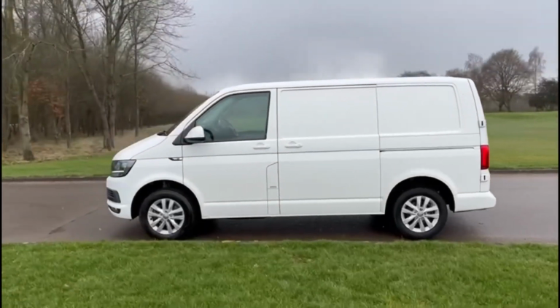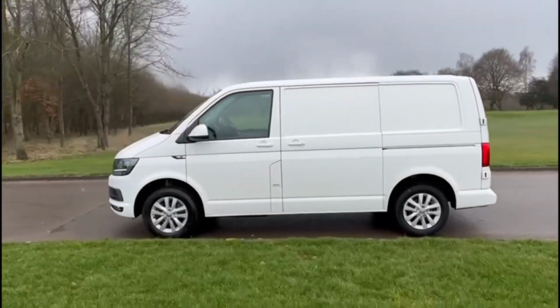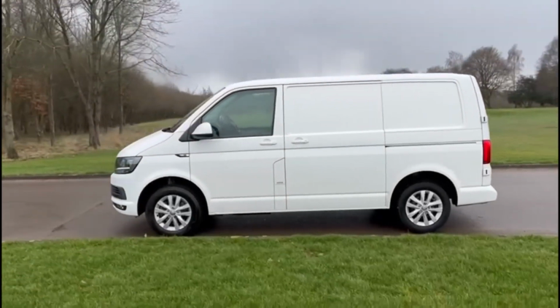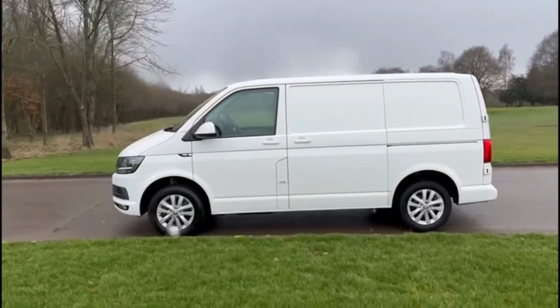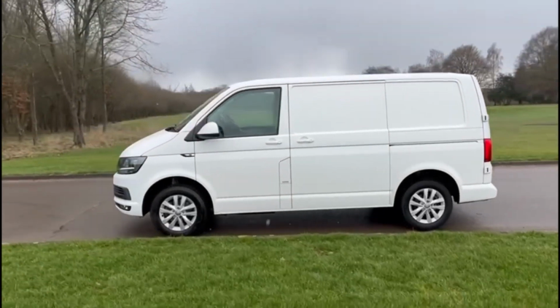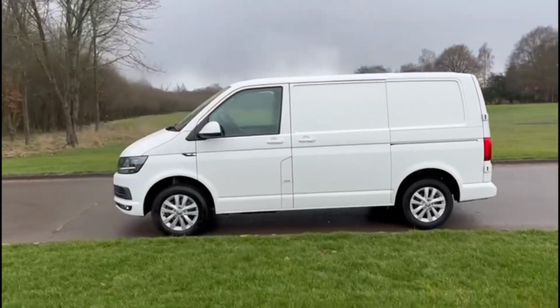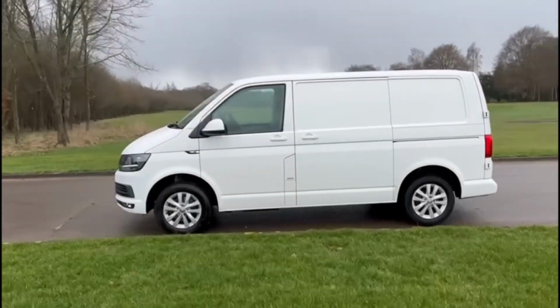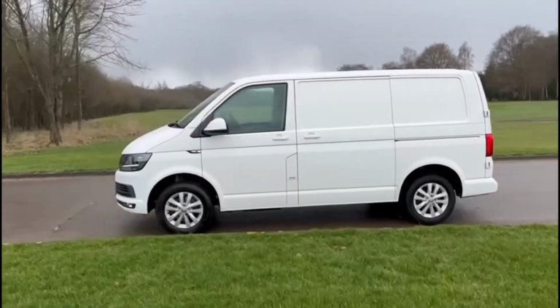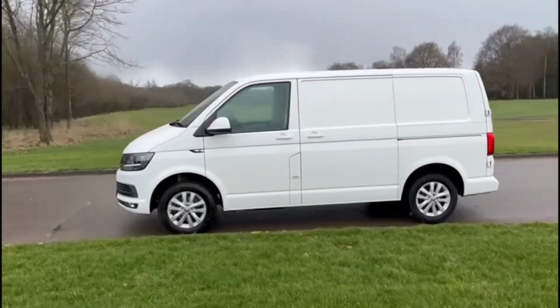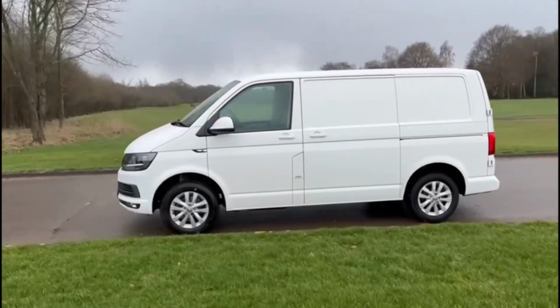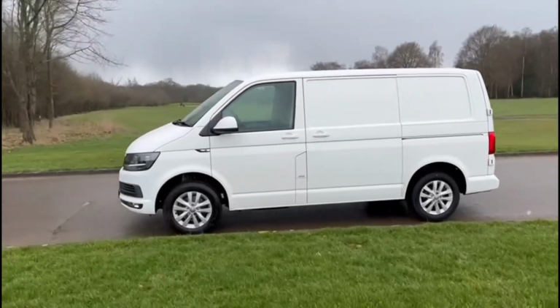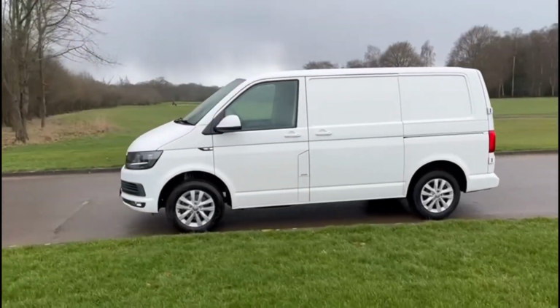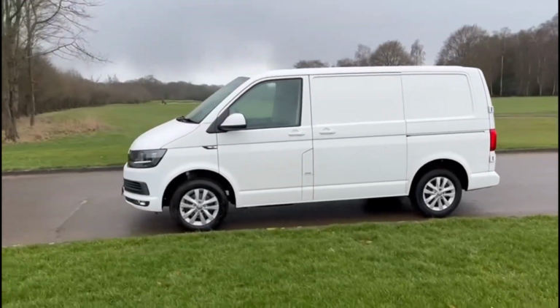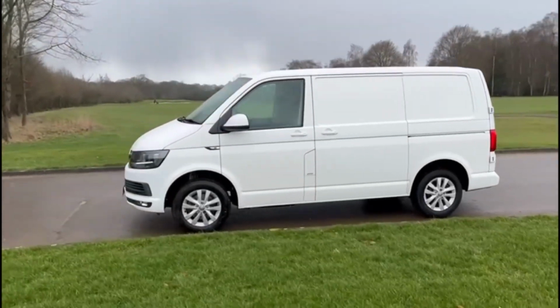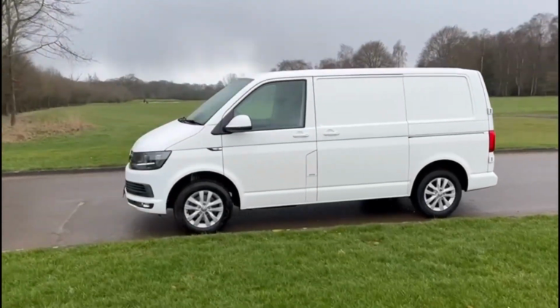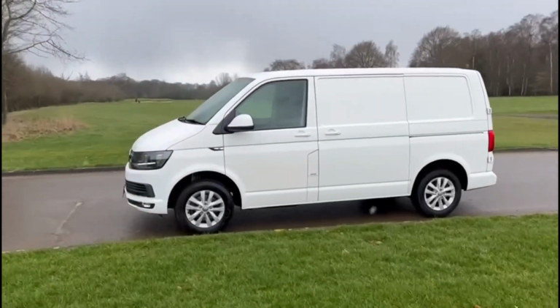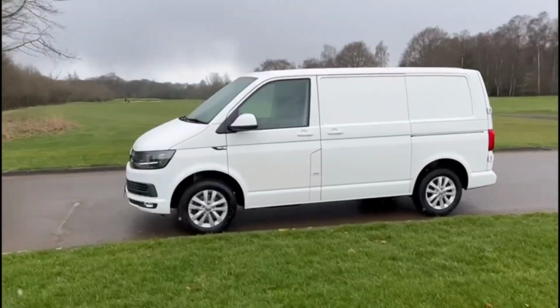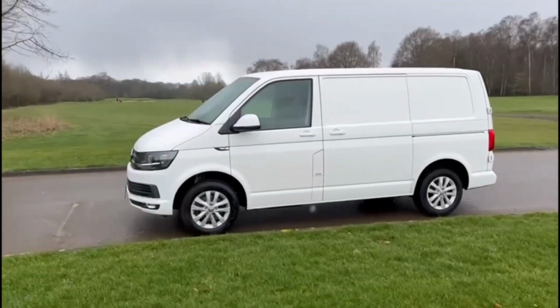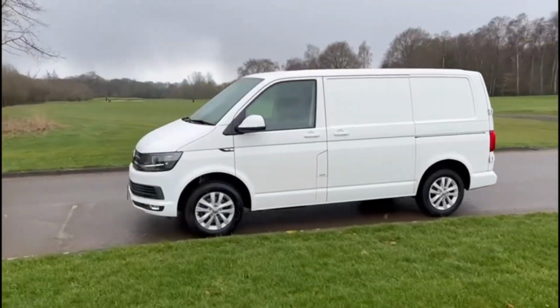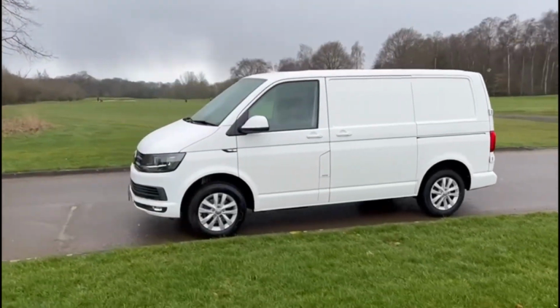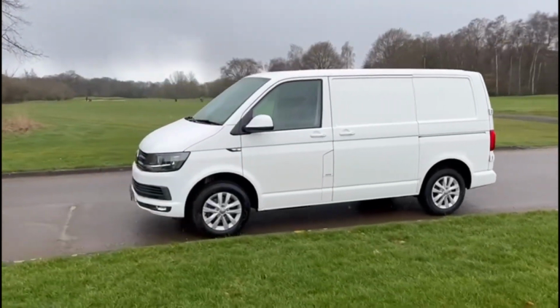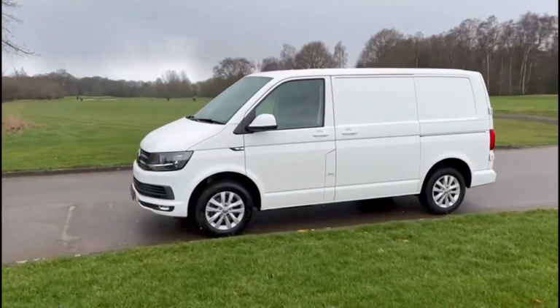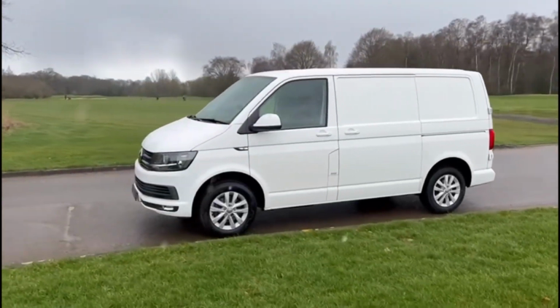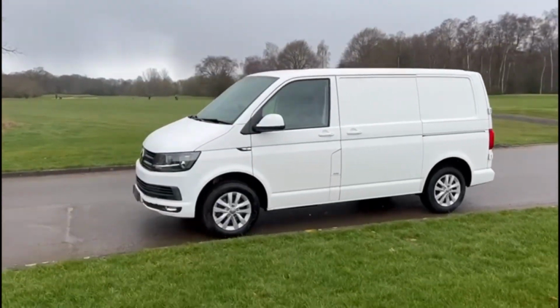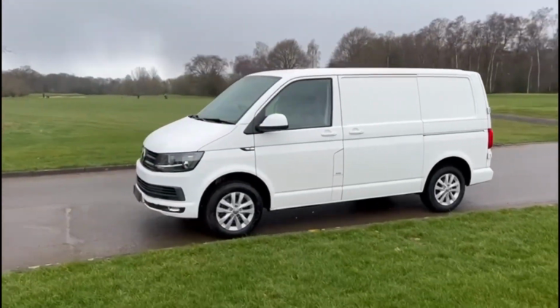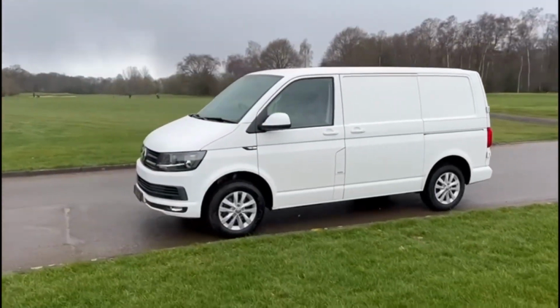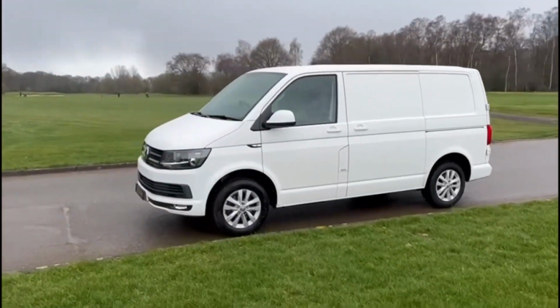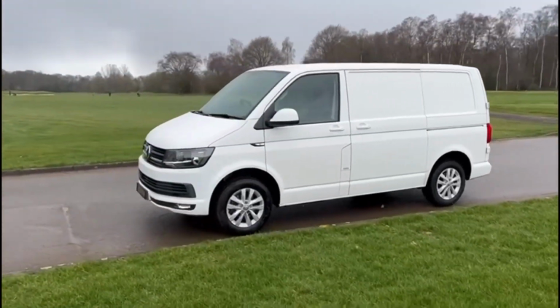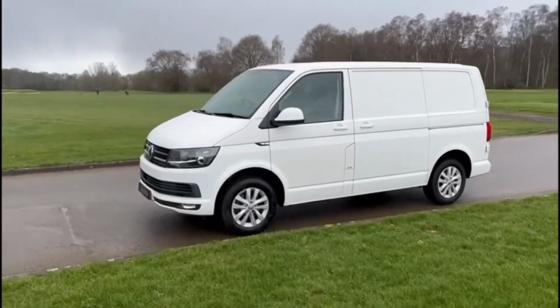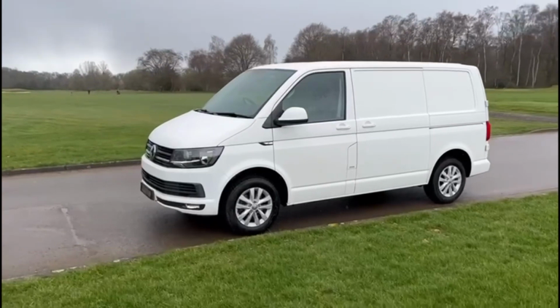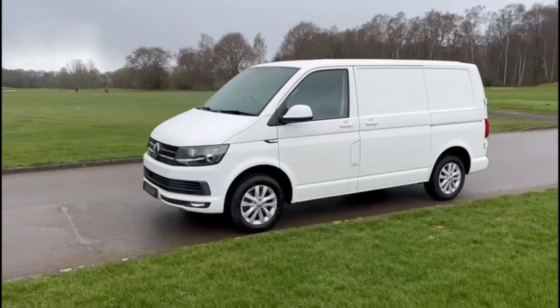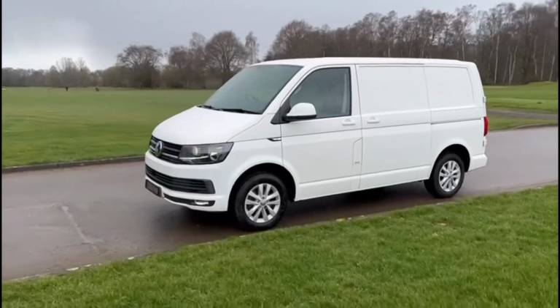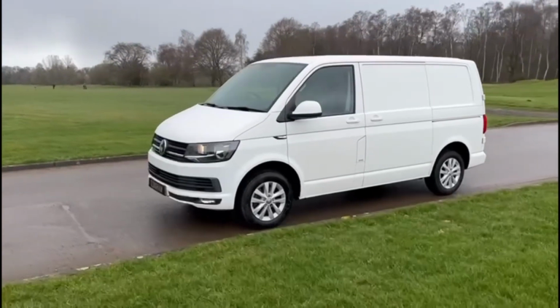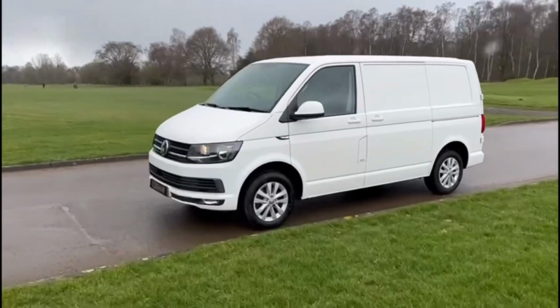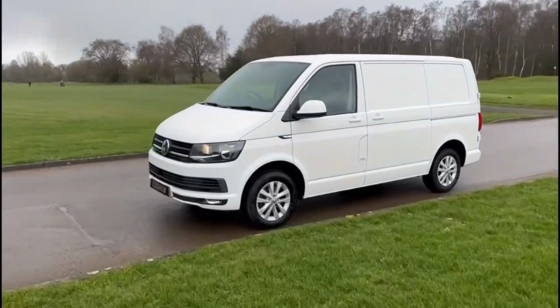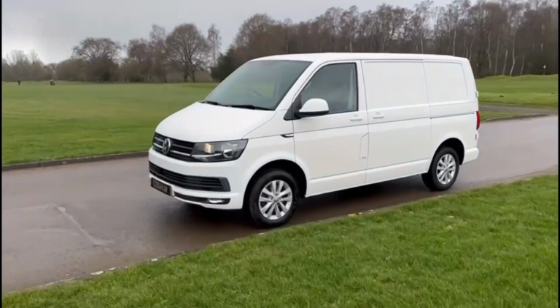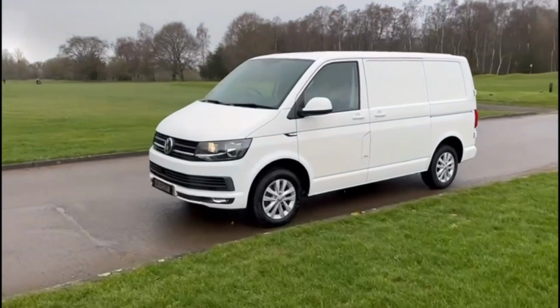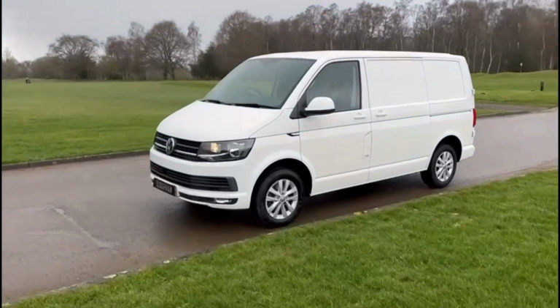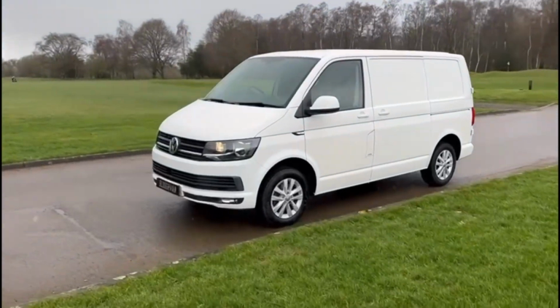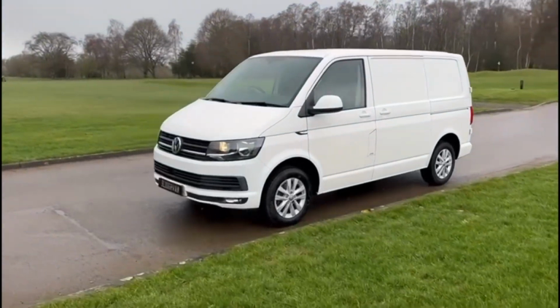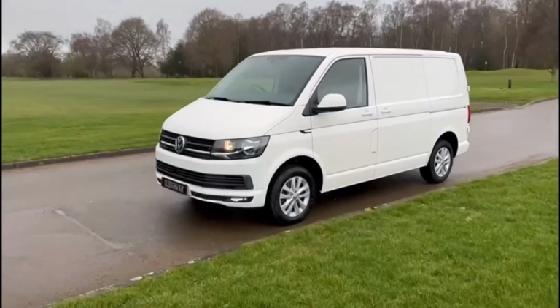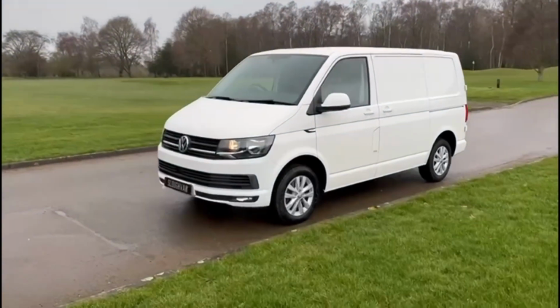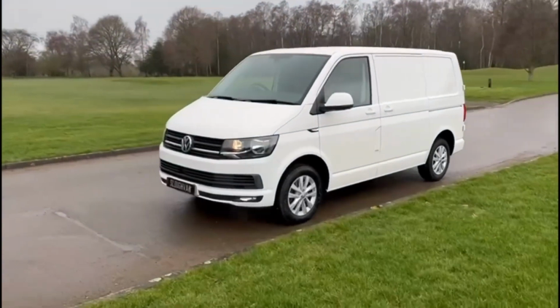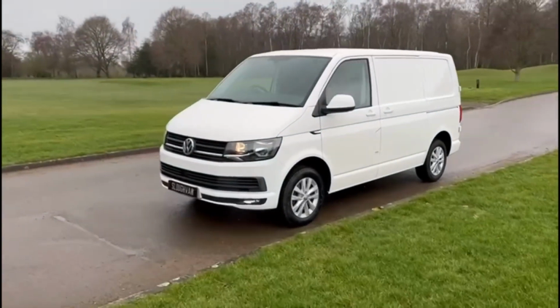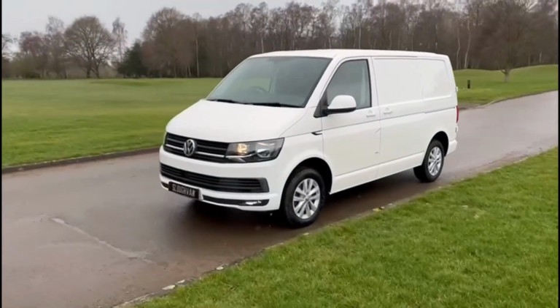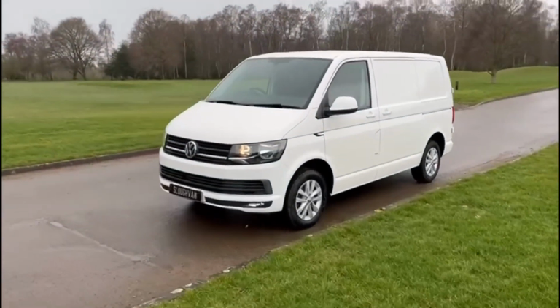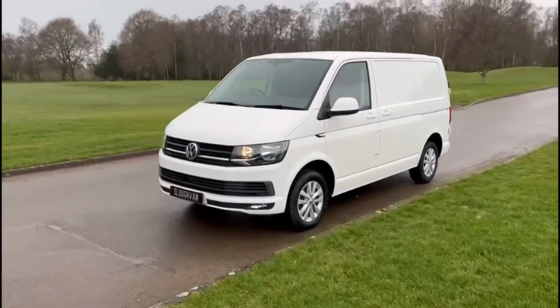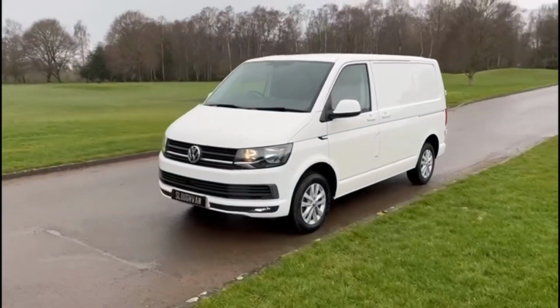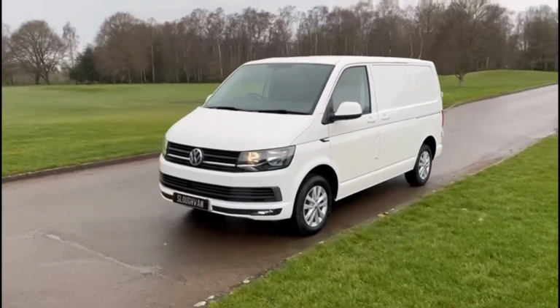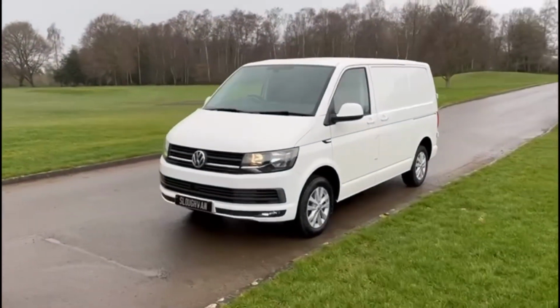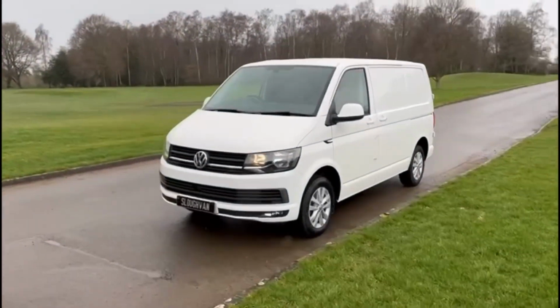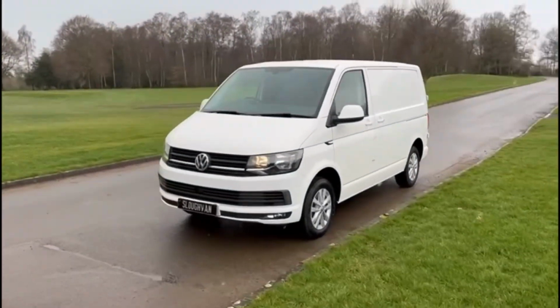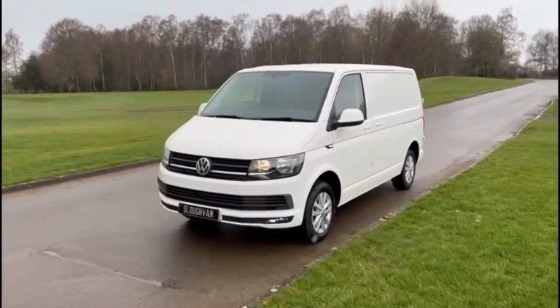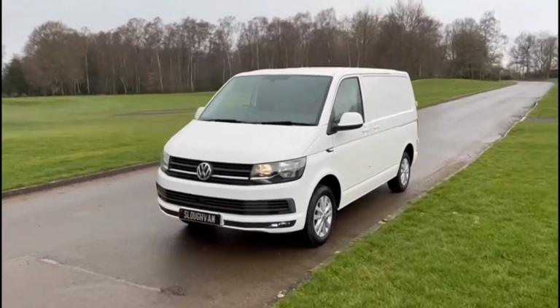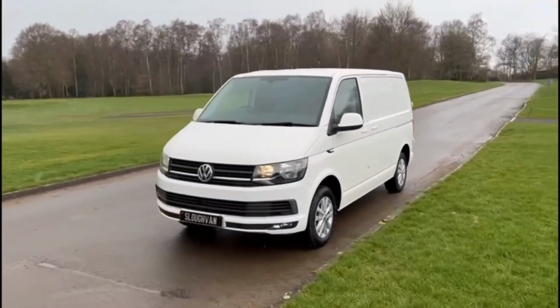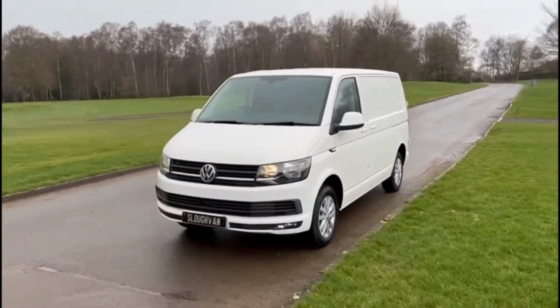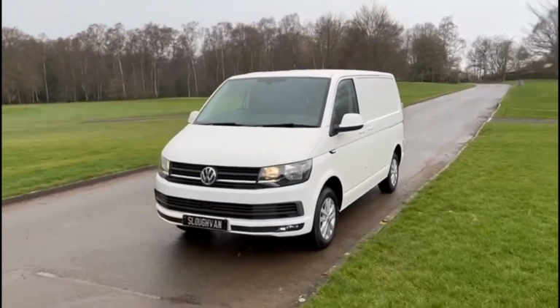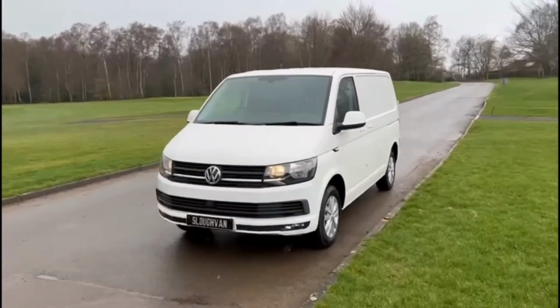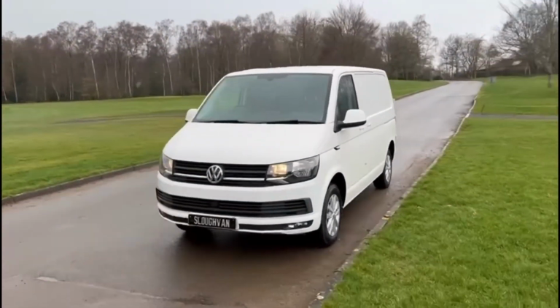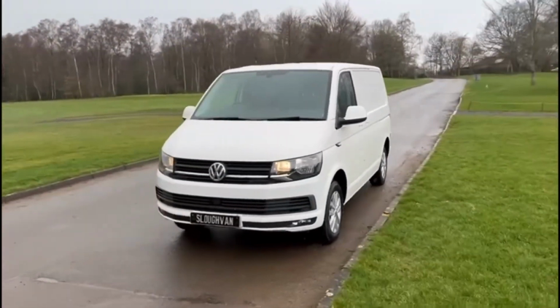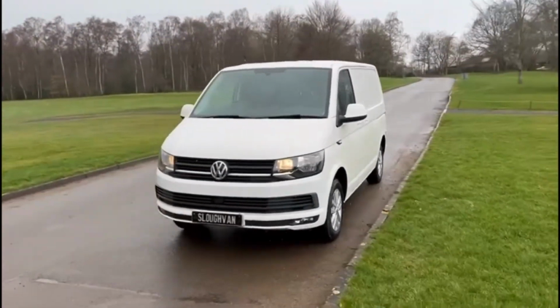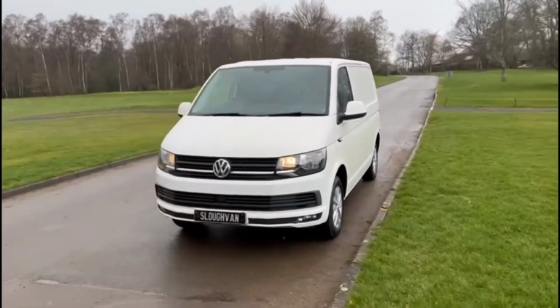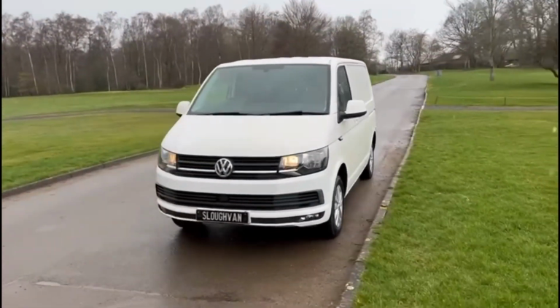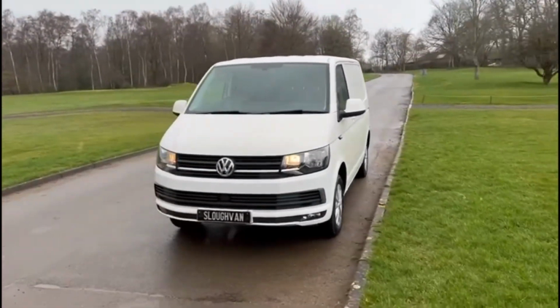The vehicle will be serviced and MOT'd before it leaves us. It will also have a six-month warranty put on the vehicle from the sale date.